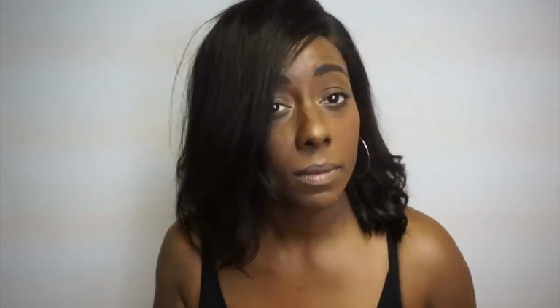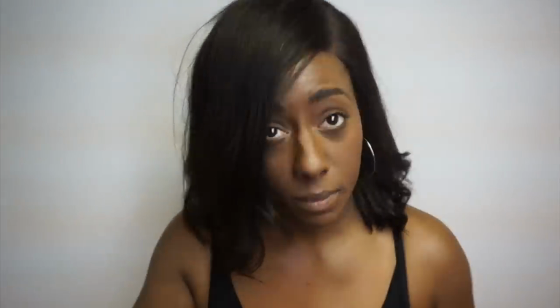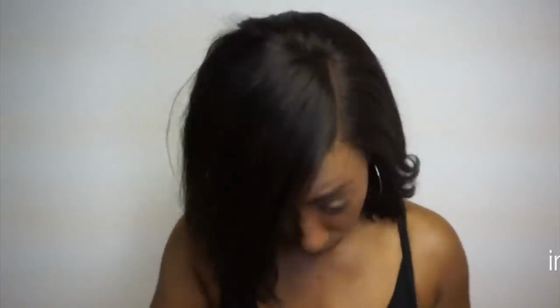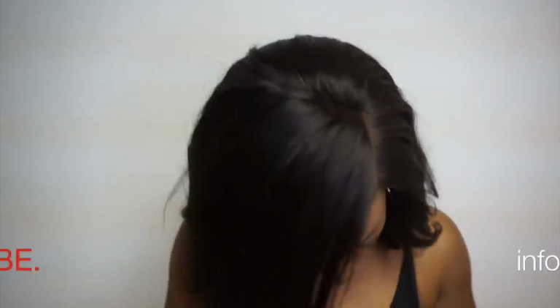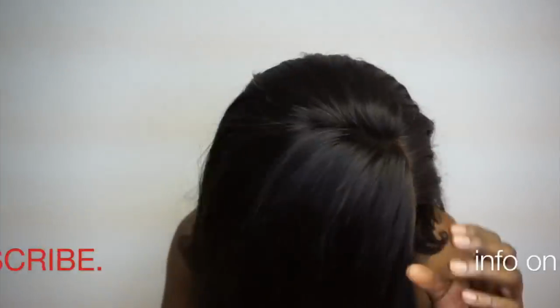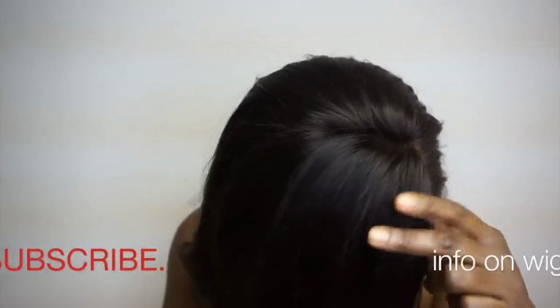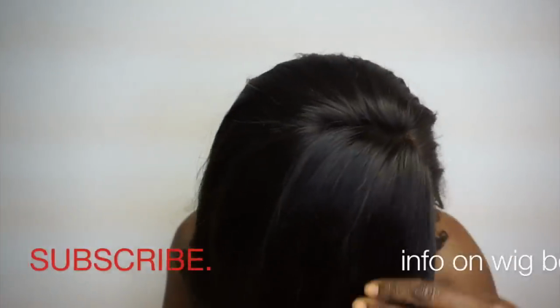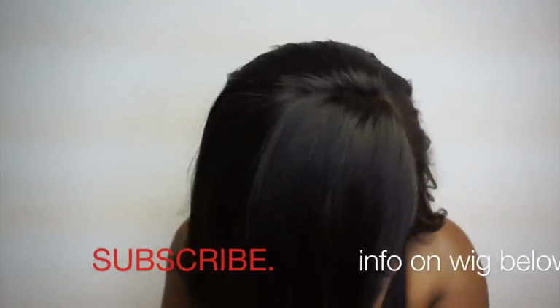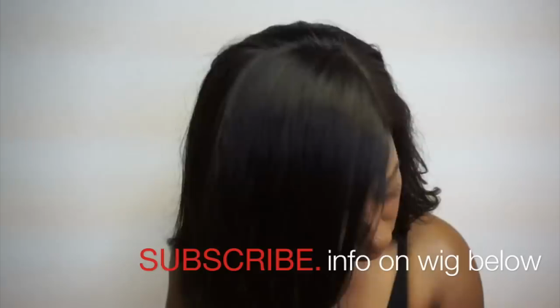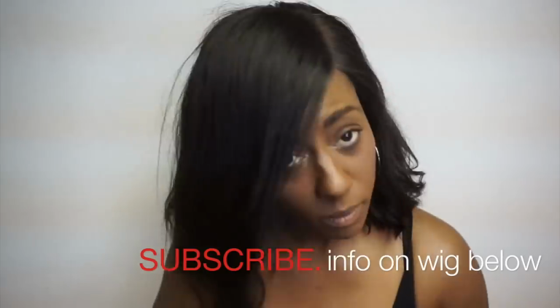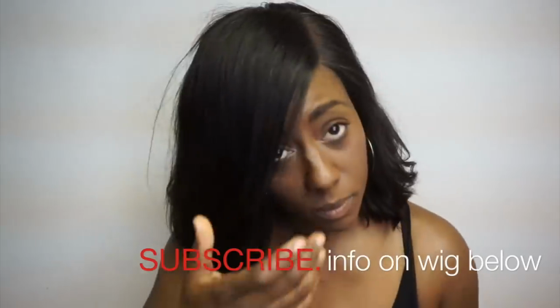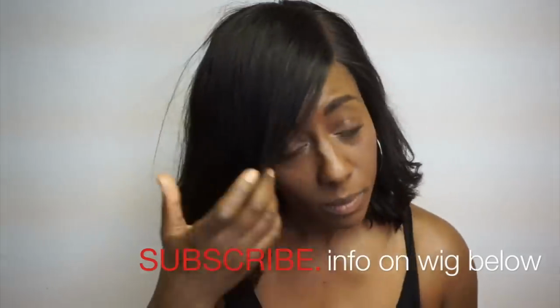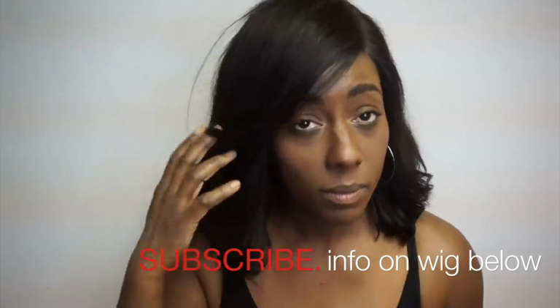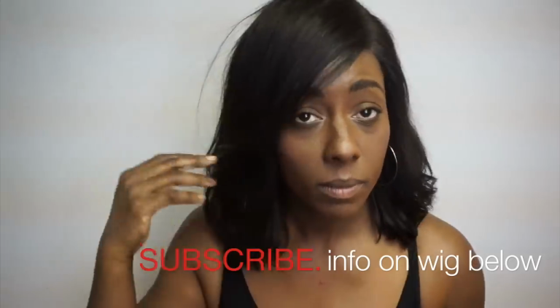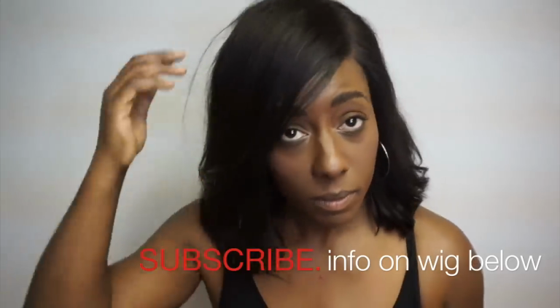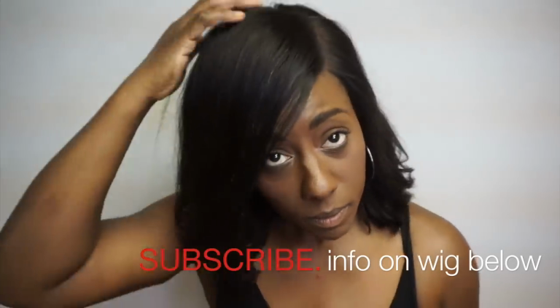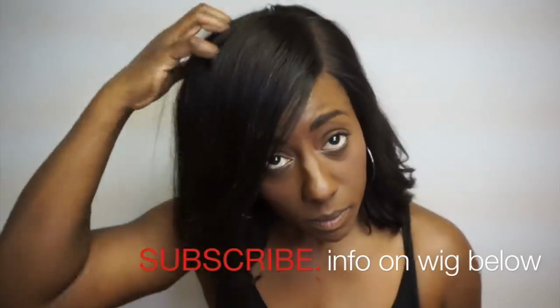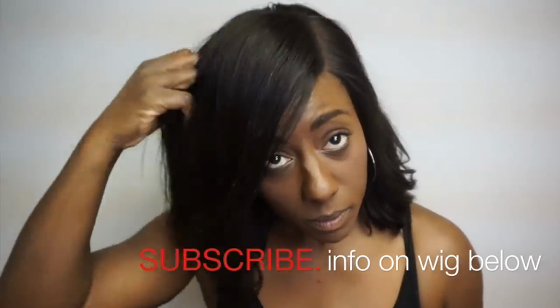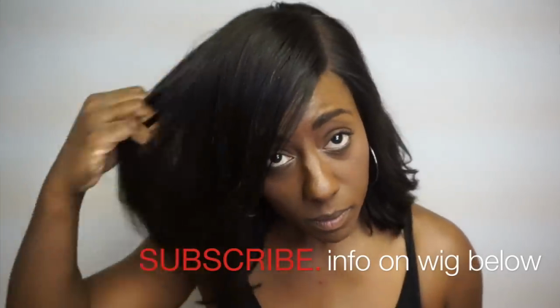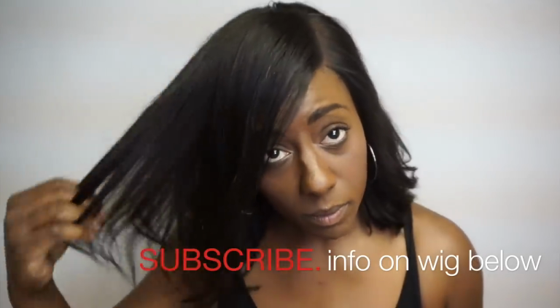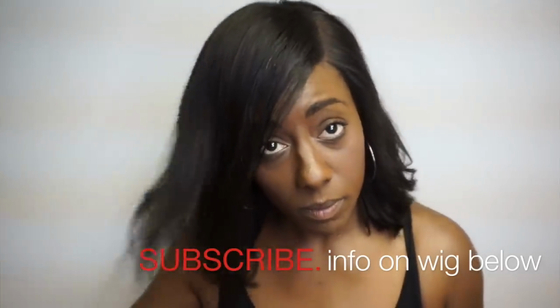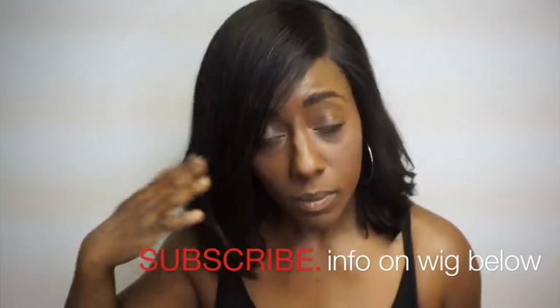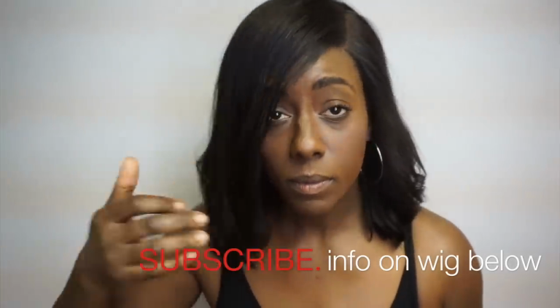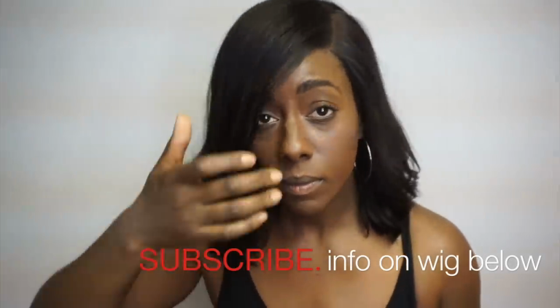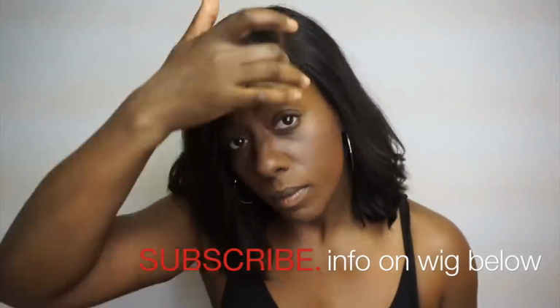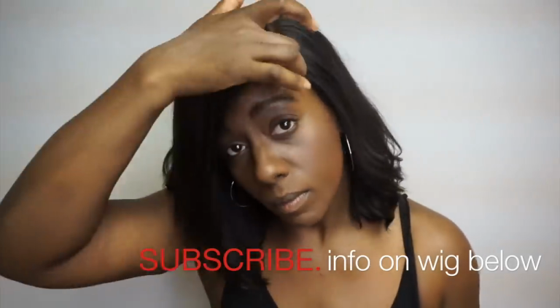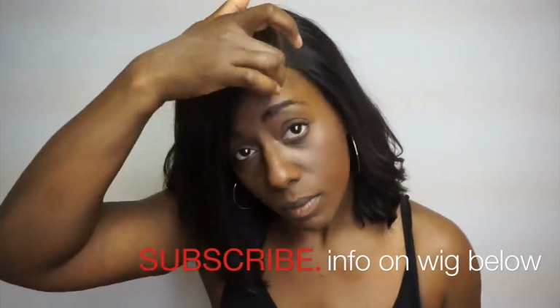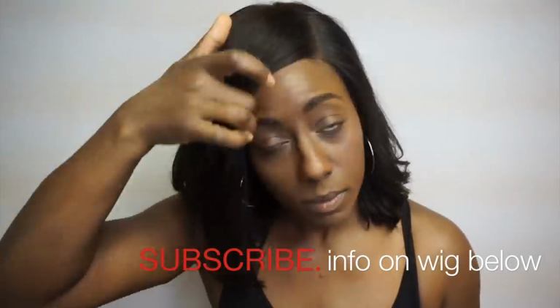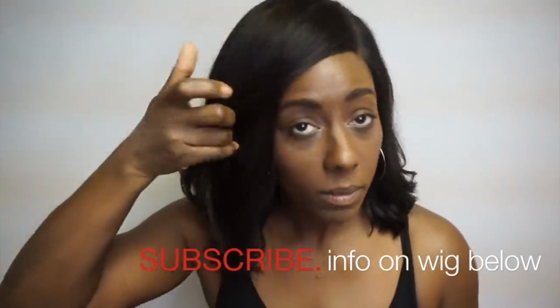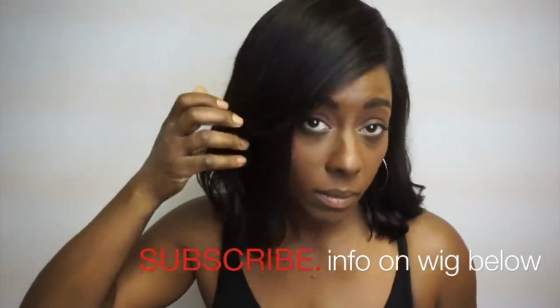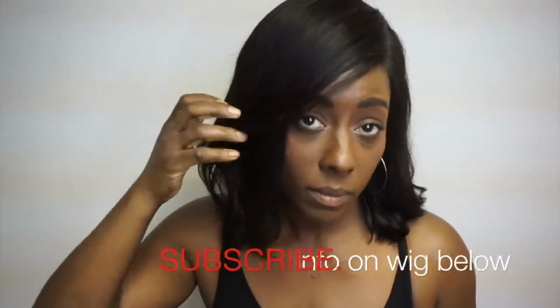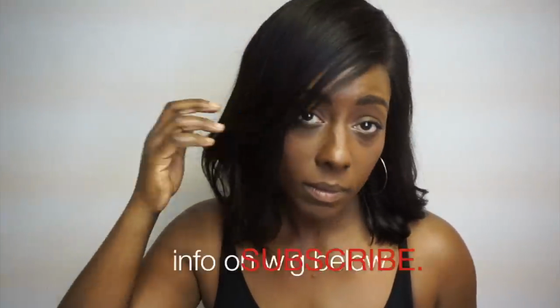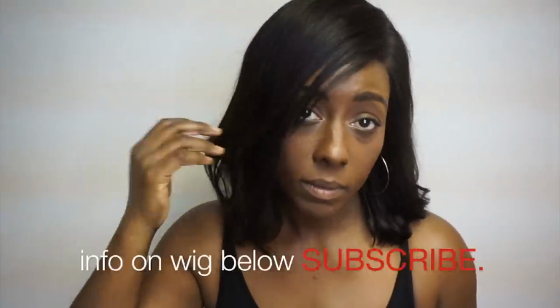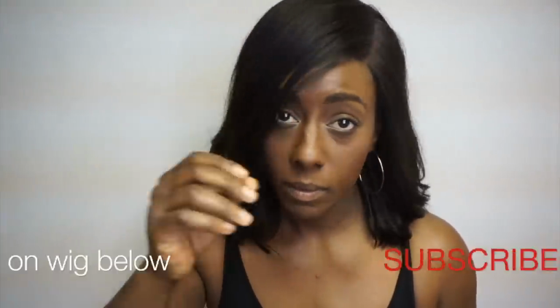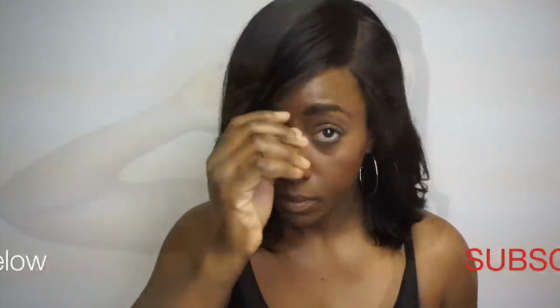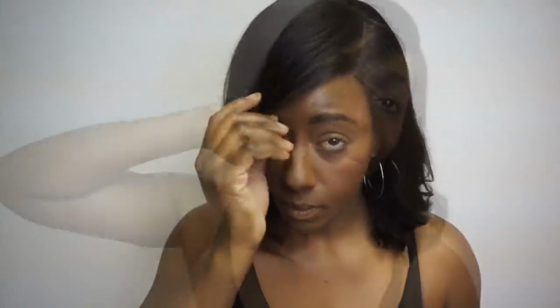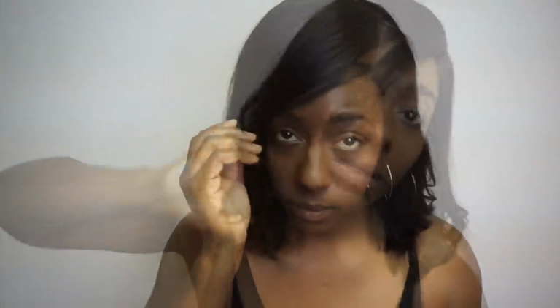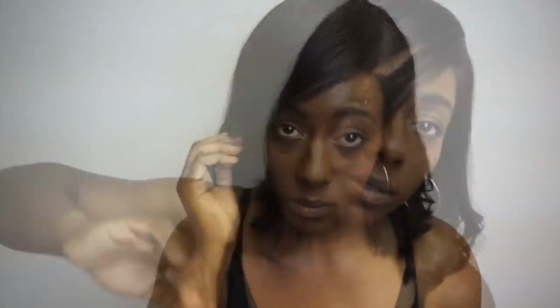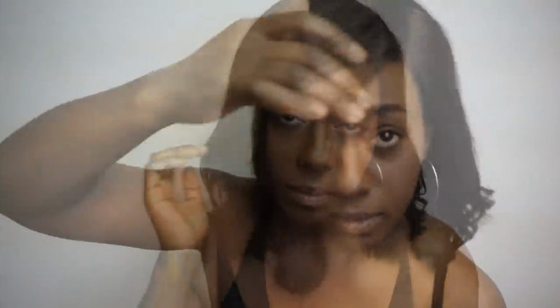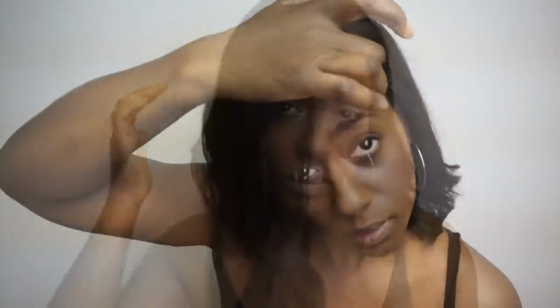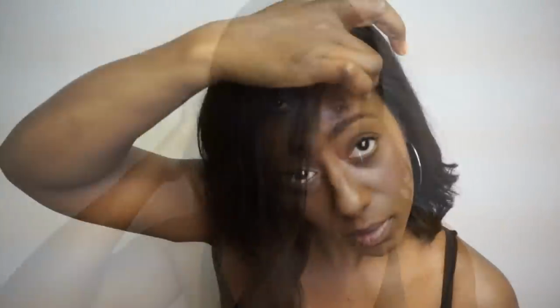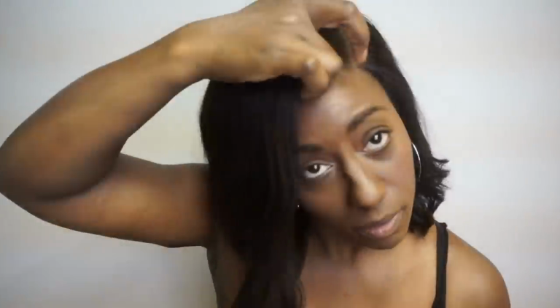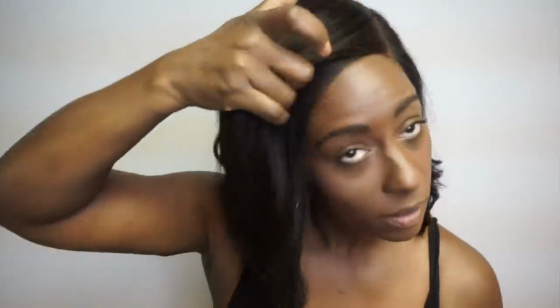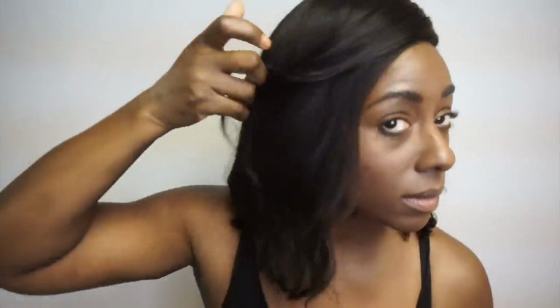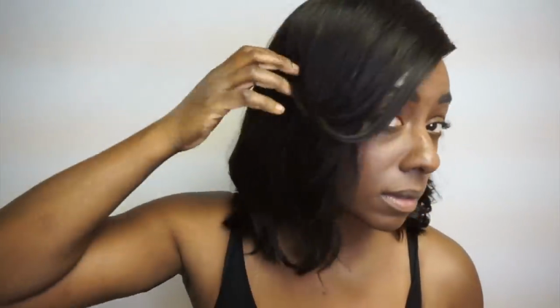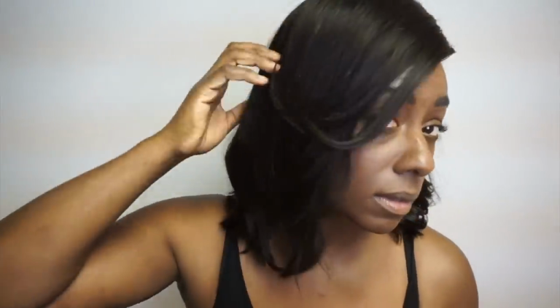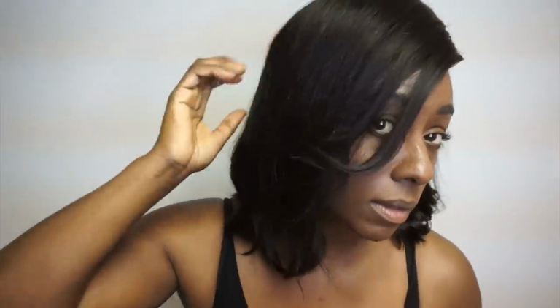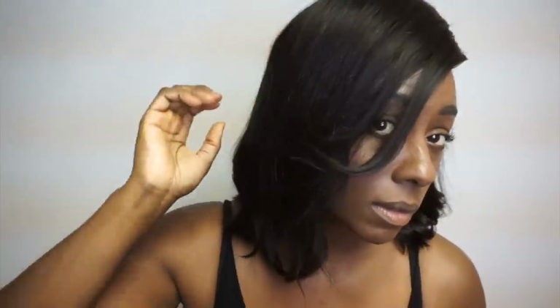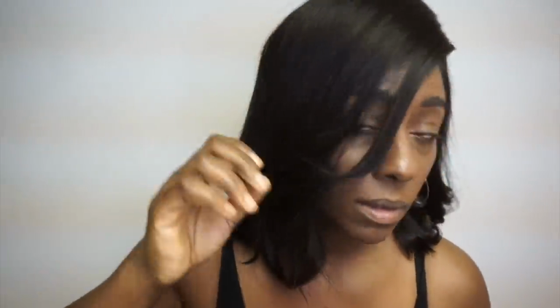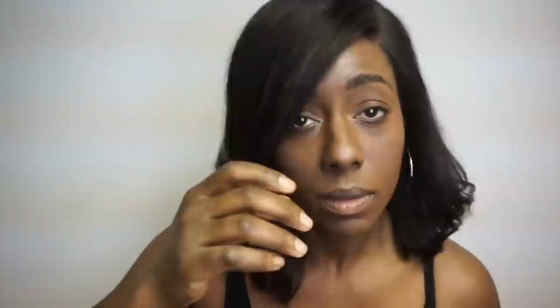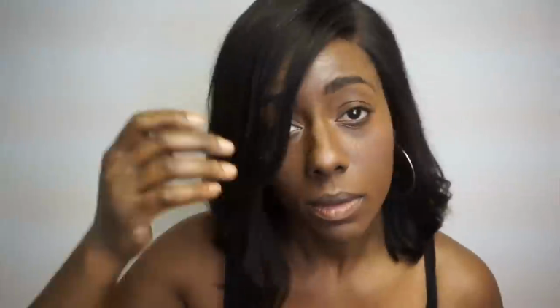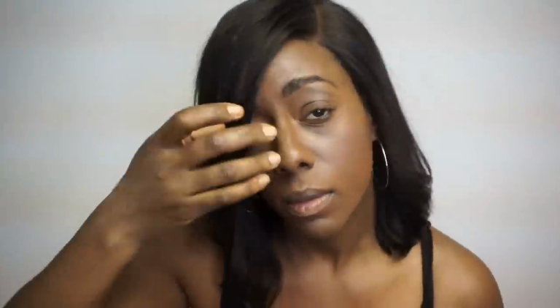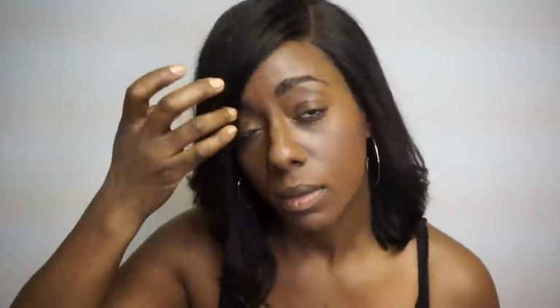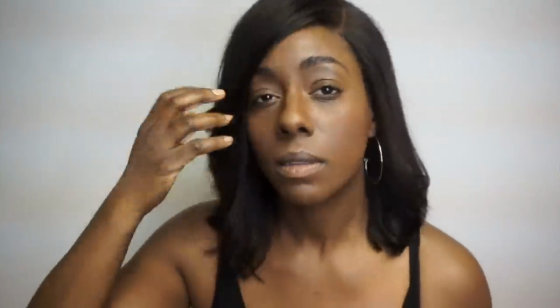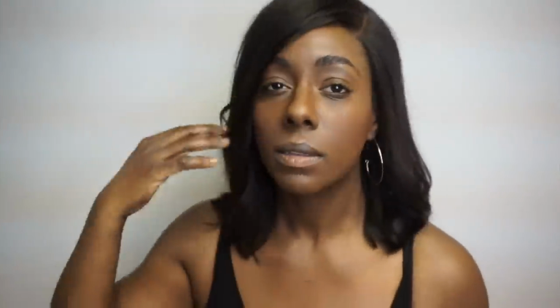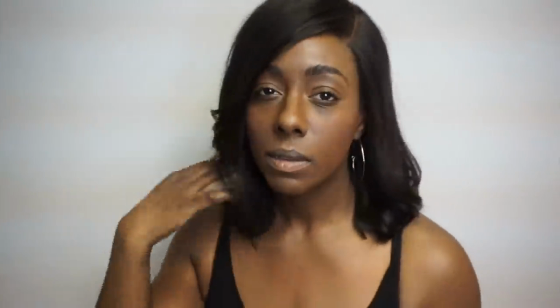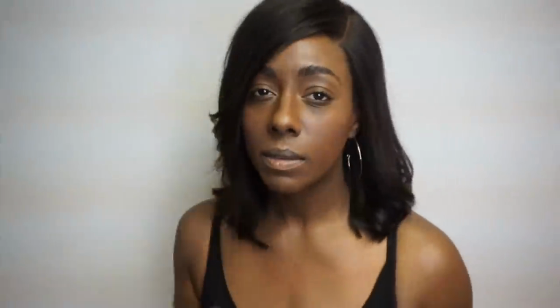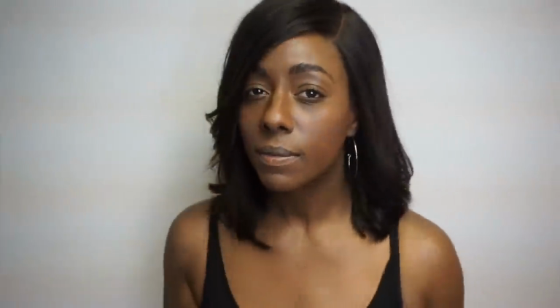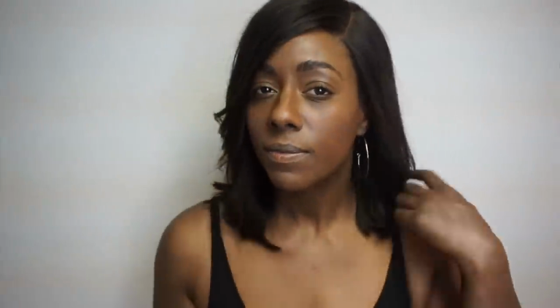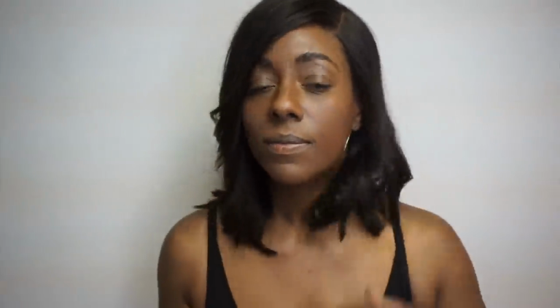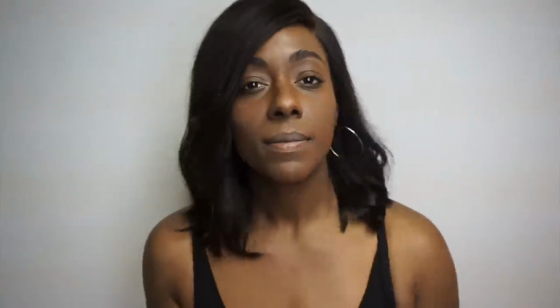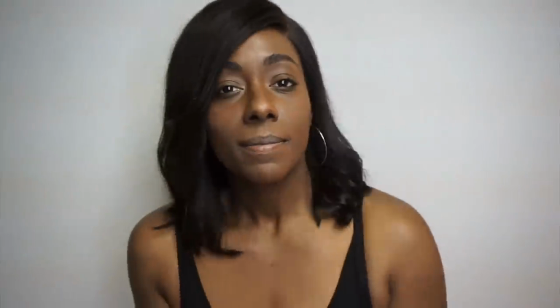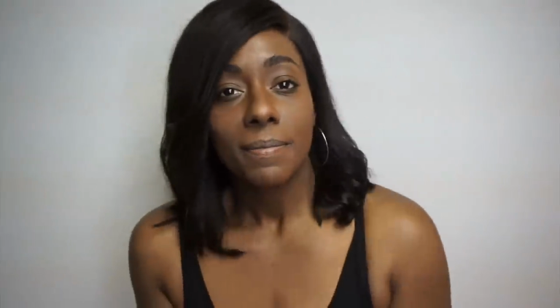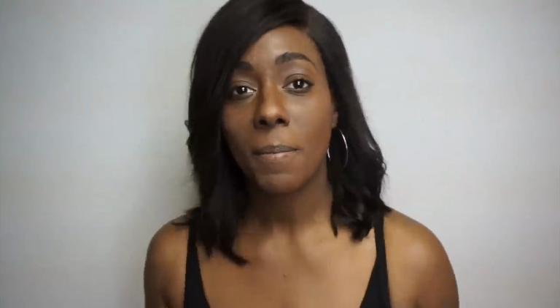Make sure you subscribe to my channel if this is your first time watching me. I have more wig videos that I'm going to be uploading — I'll see you guys in the next one.